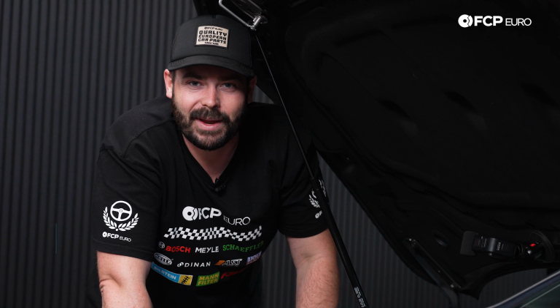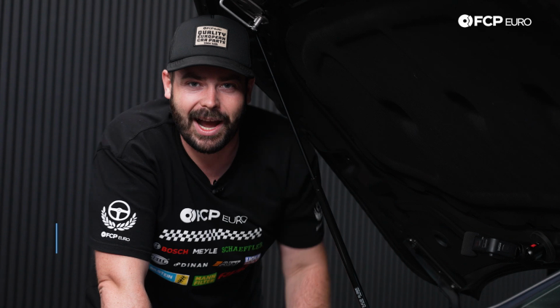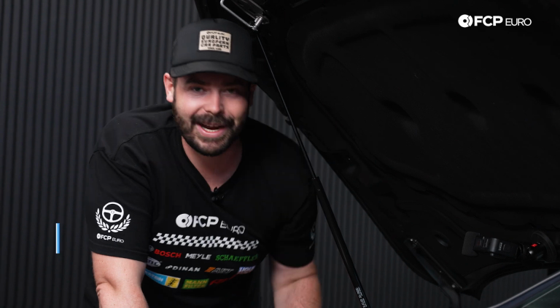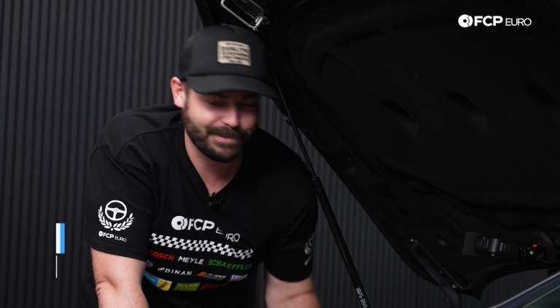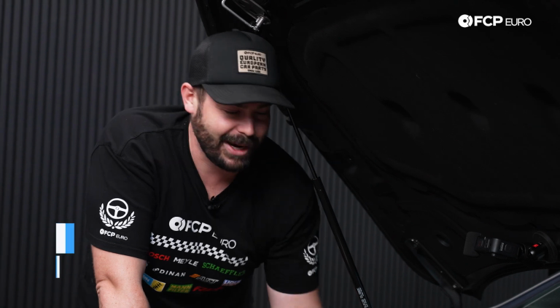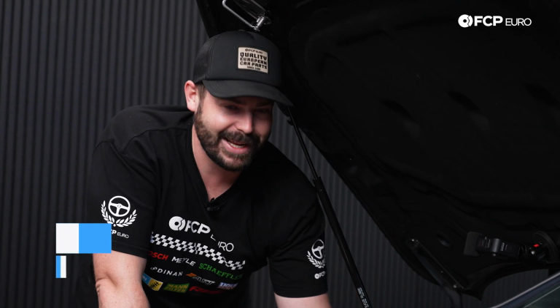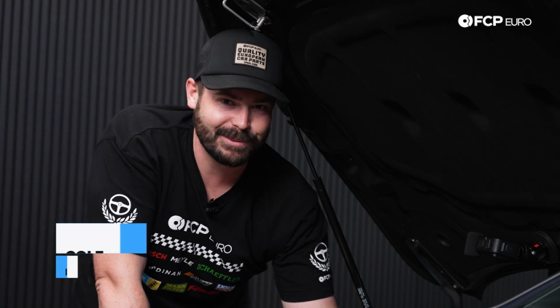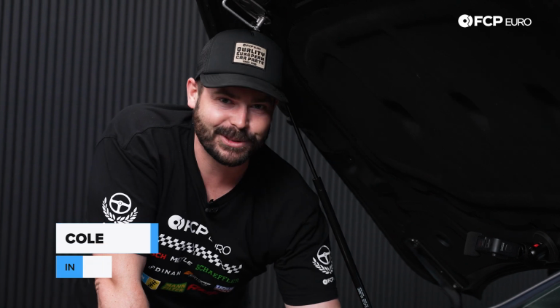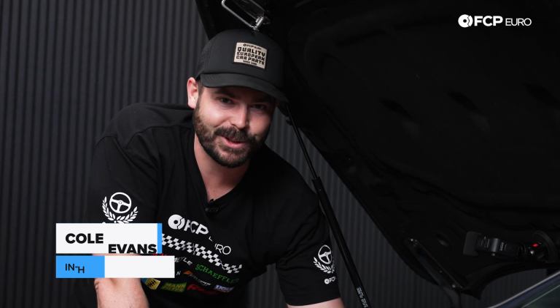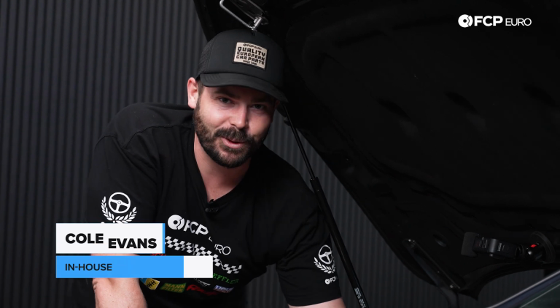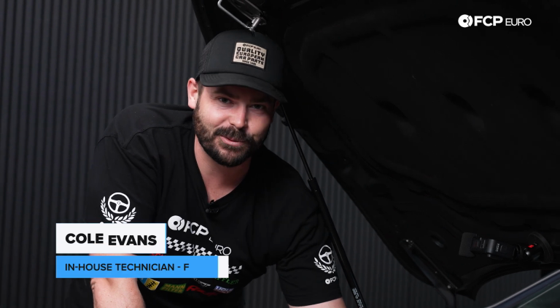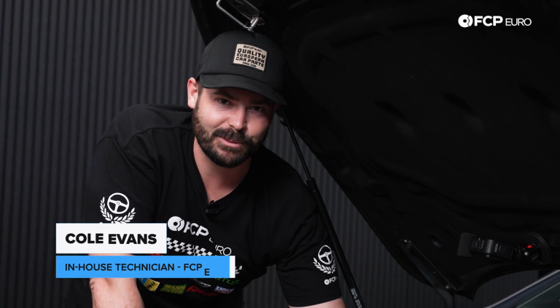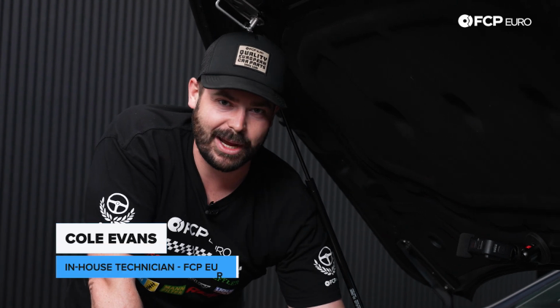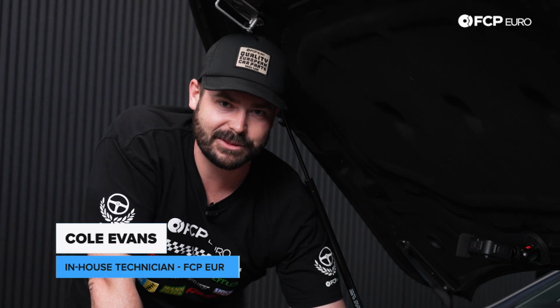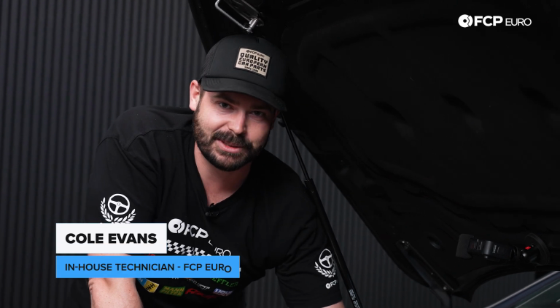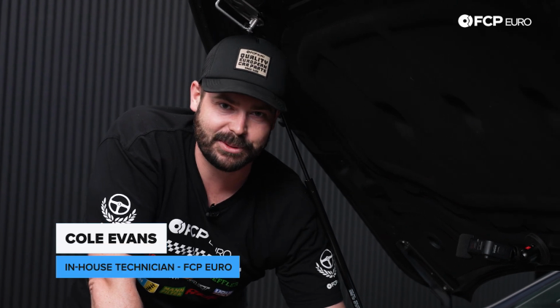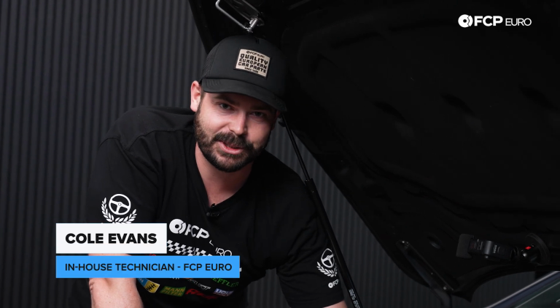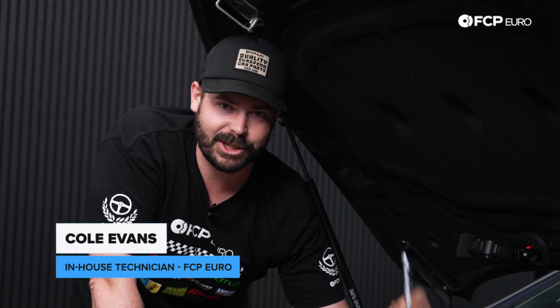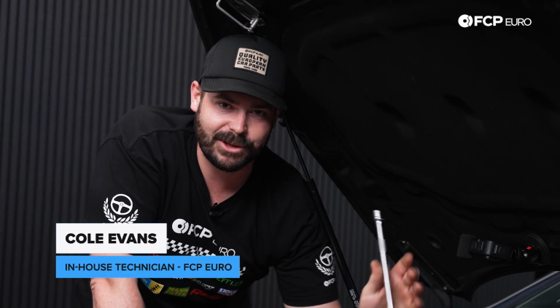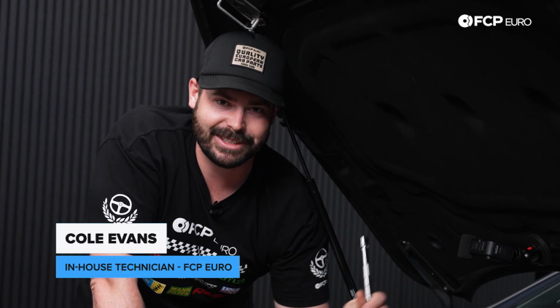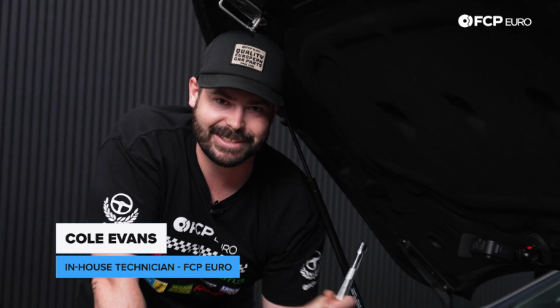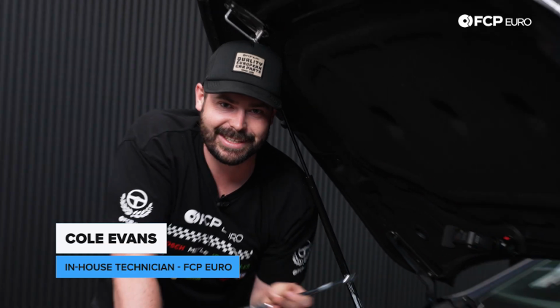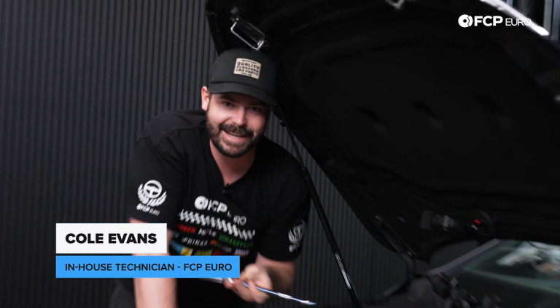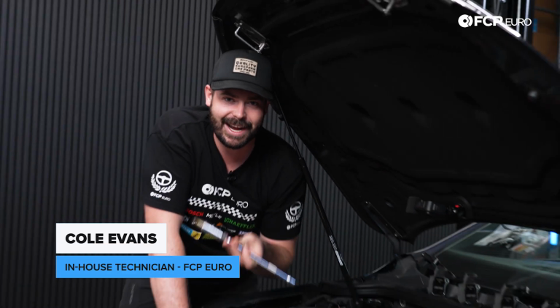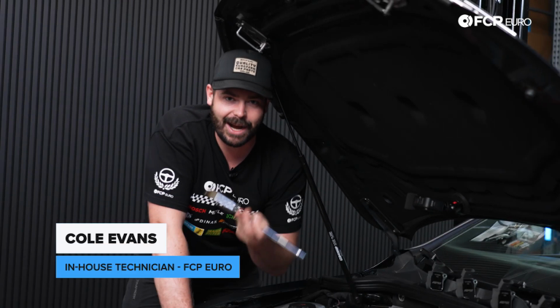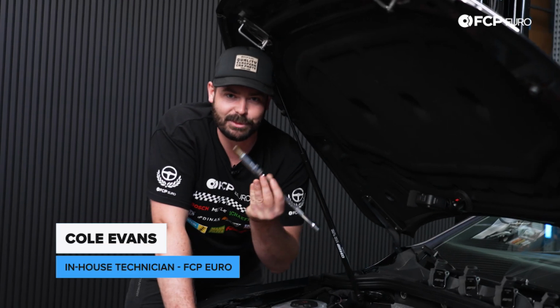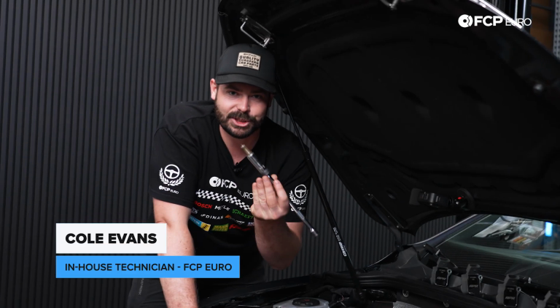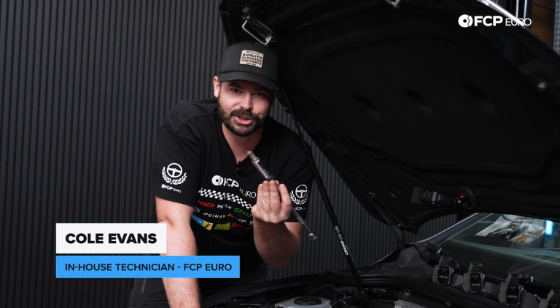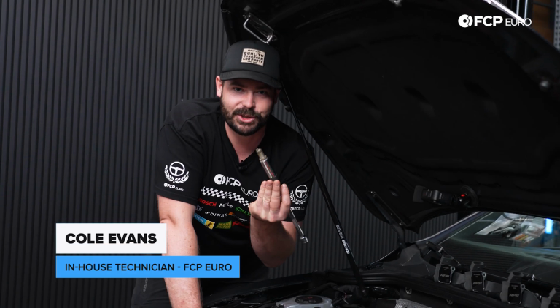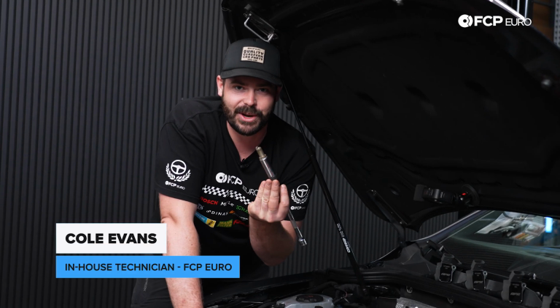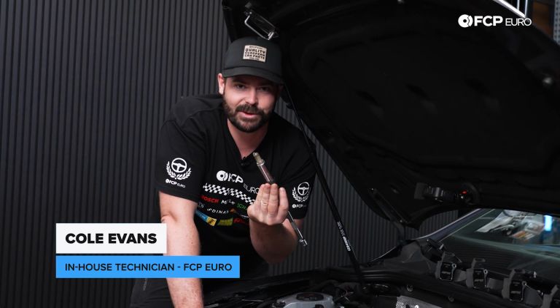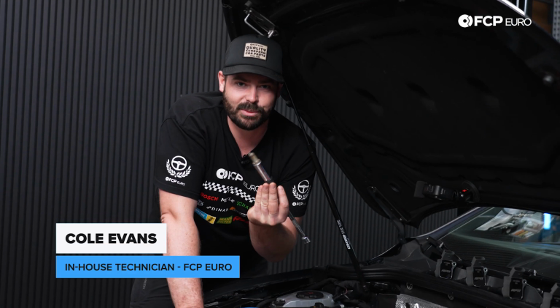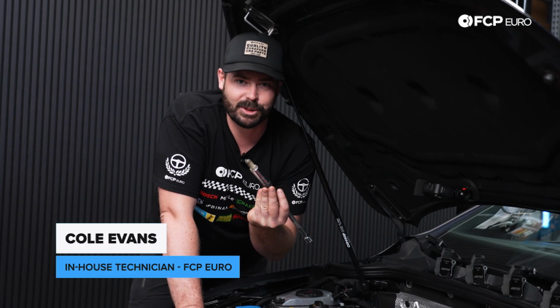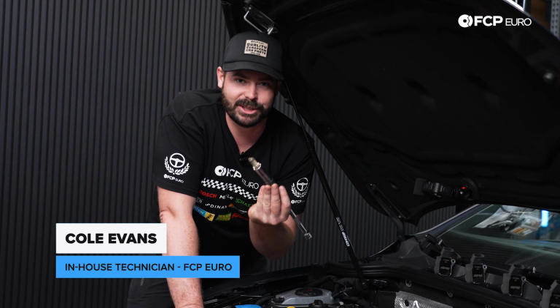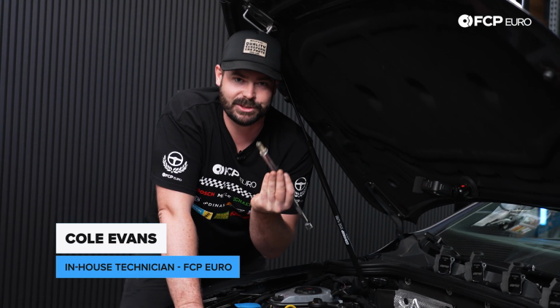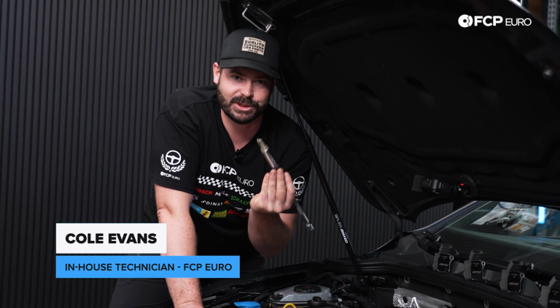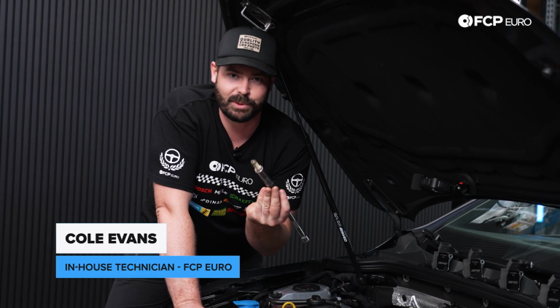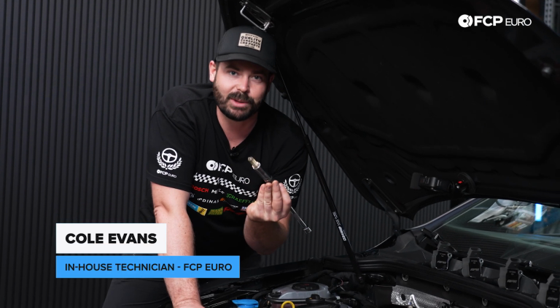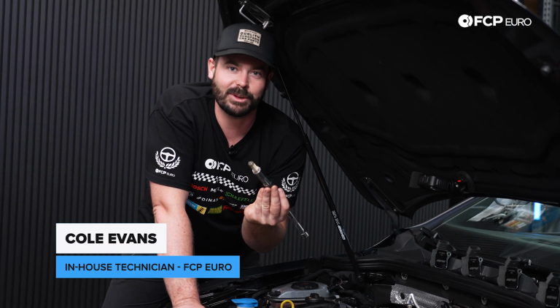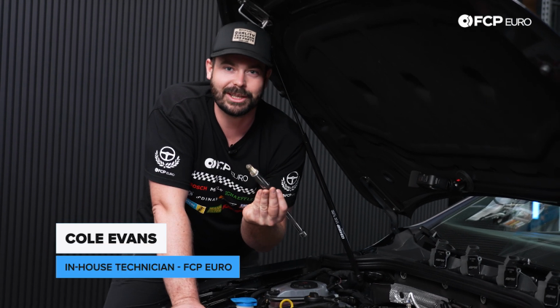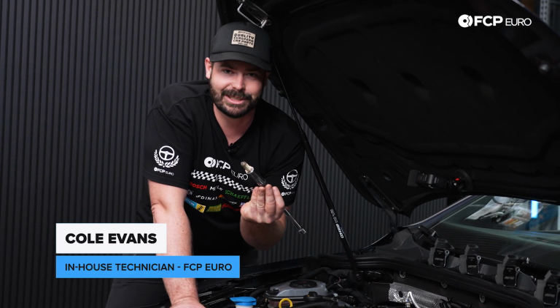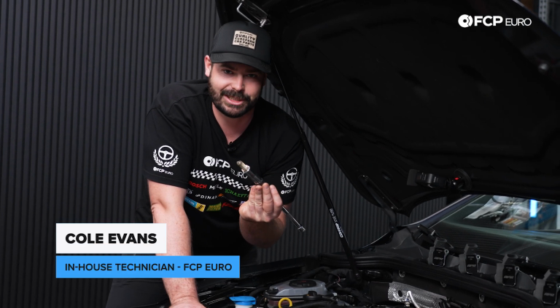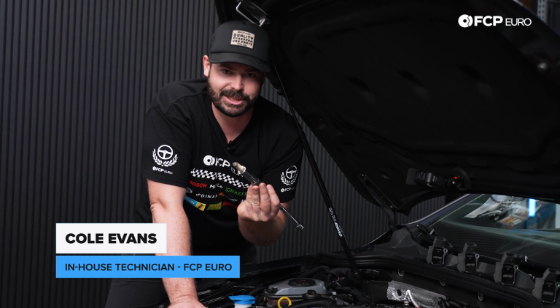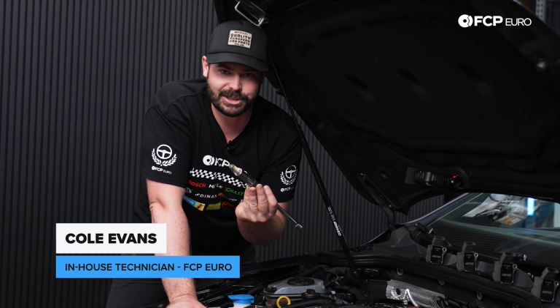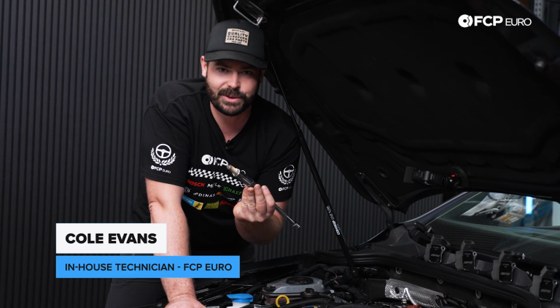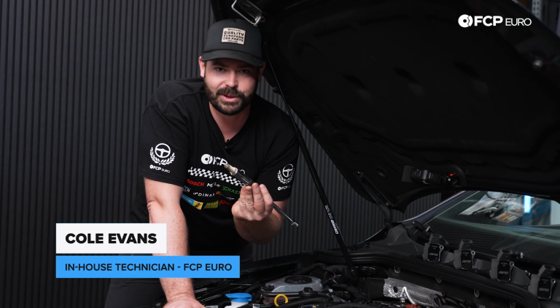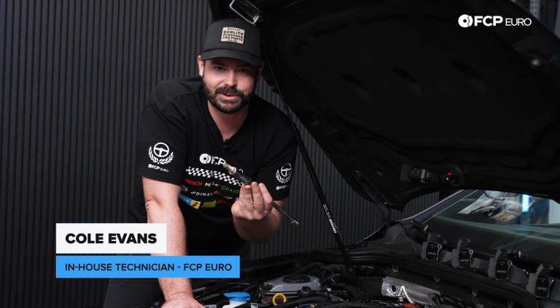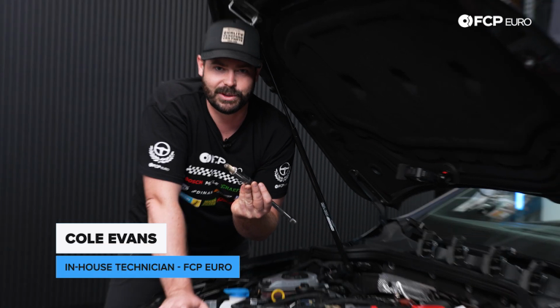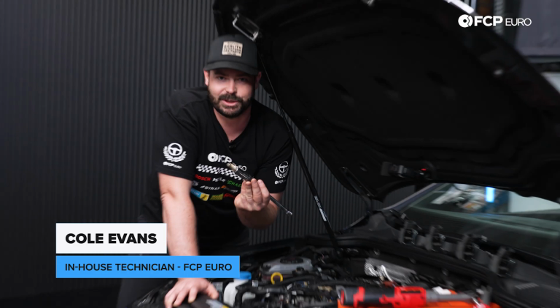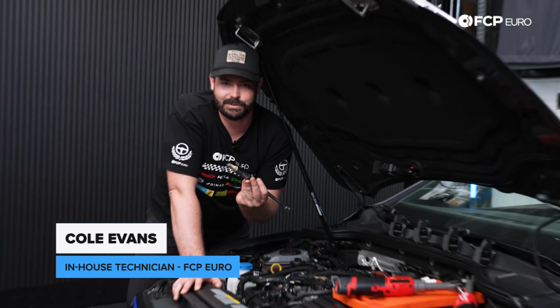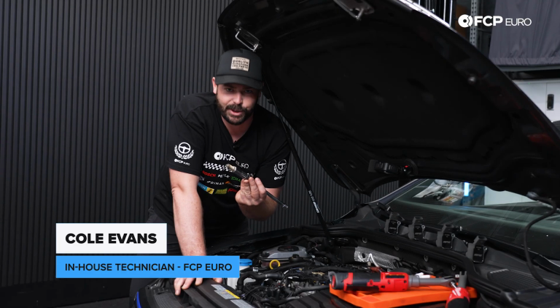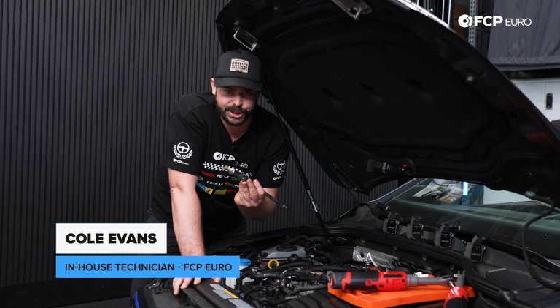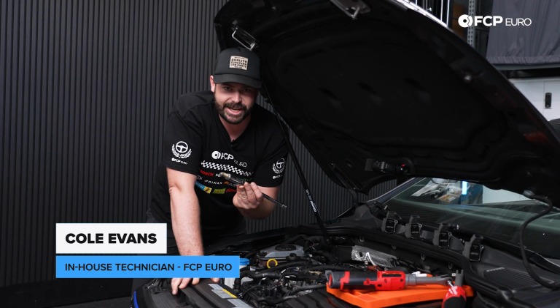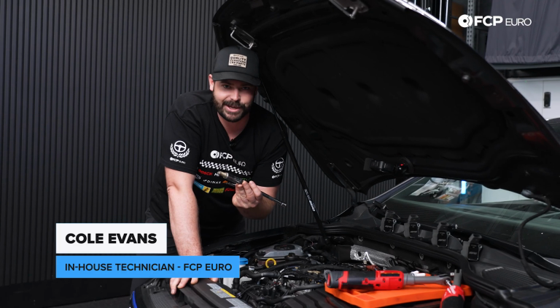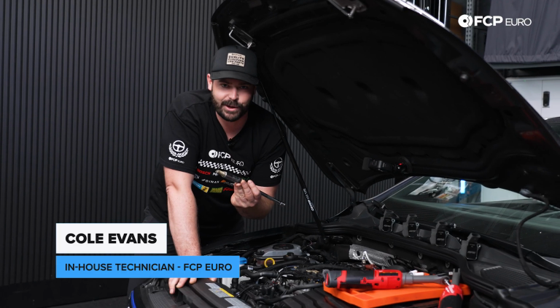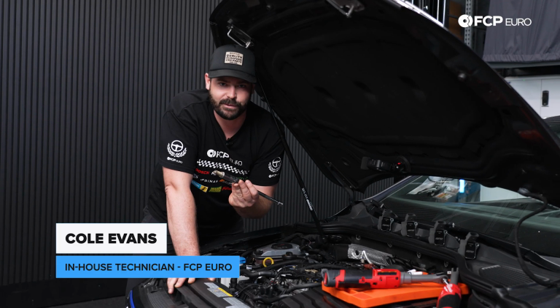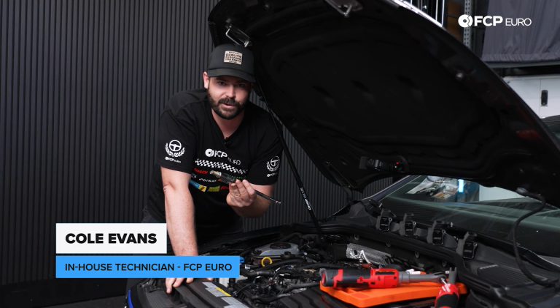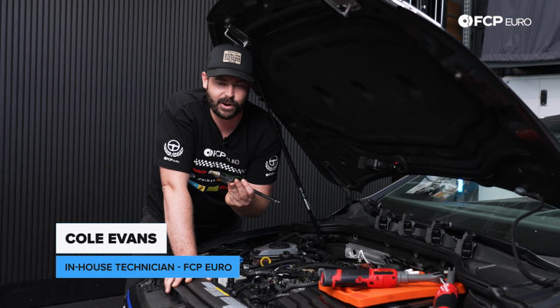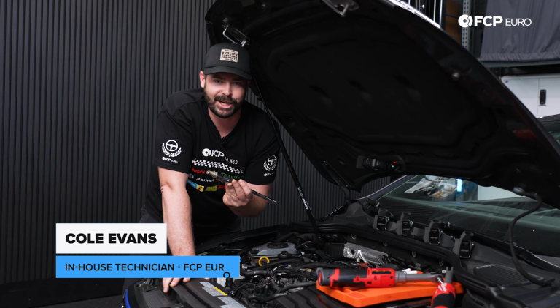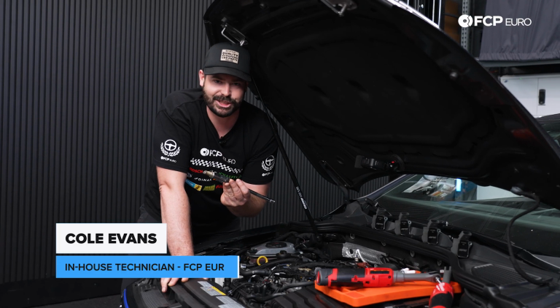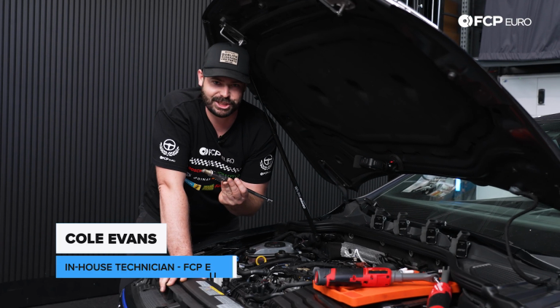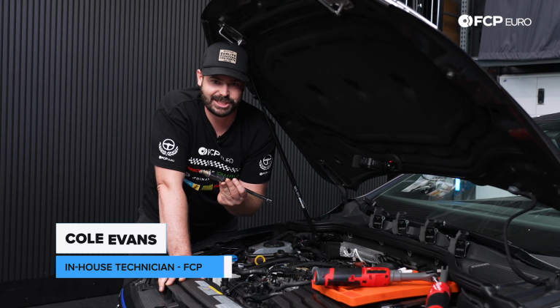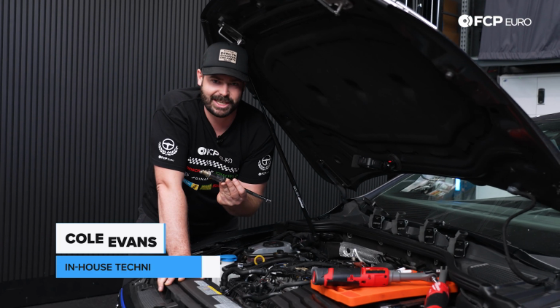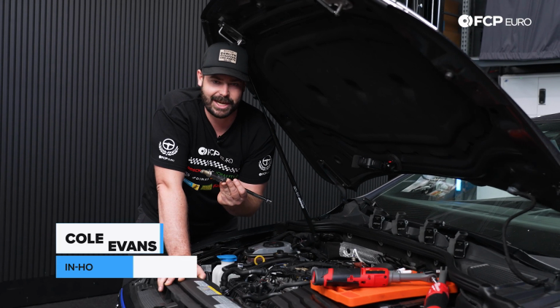Hi, my name is Cole from FCP Euro, and today I'm going to show you how to replace your spark plugs and ignition coils on your Mark 8 Golf R and GTI.